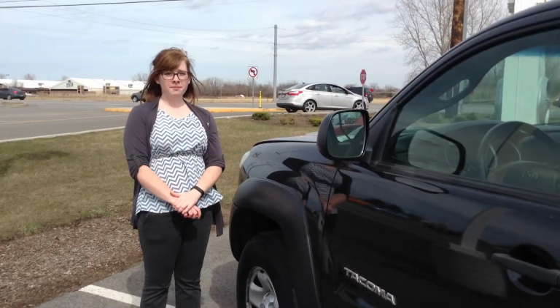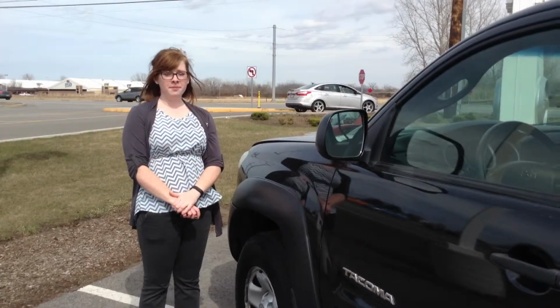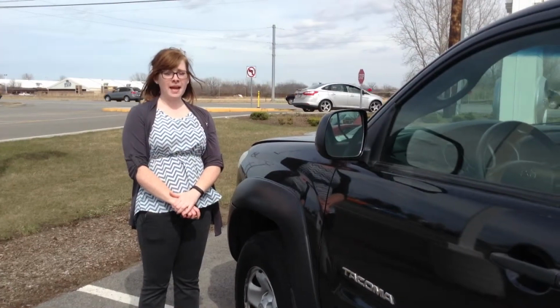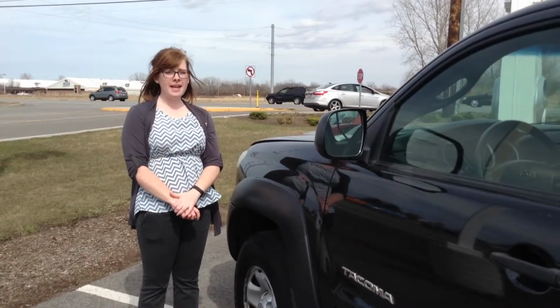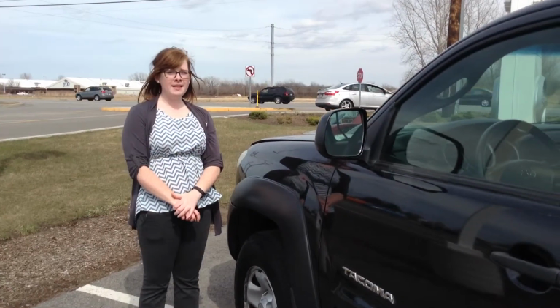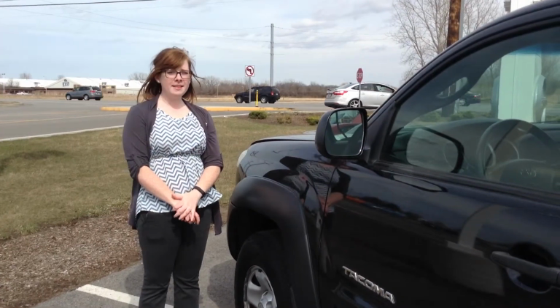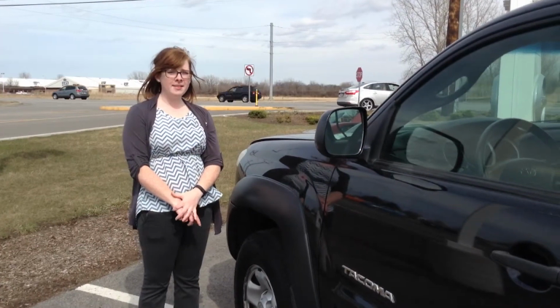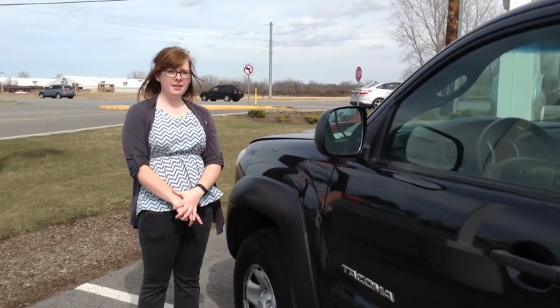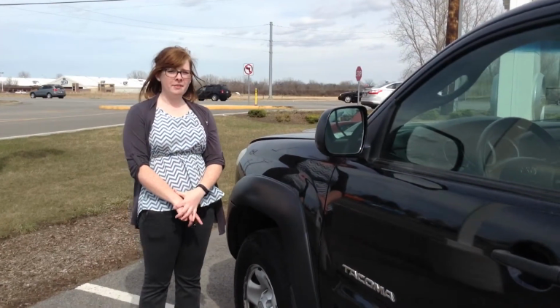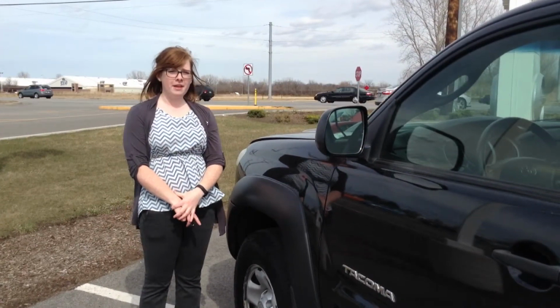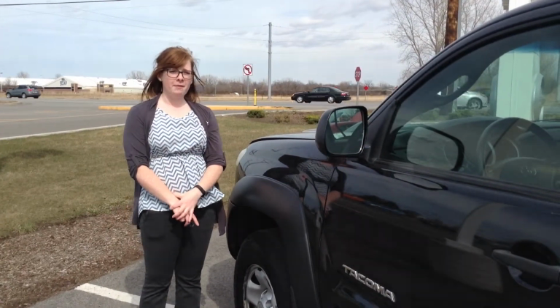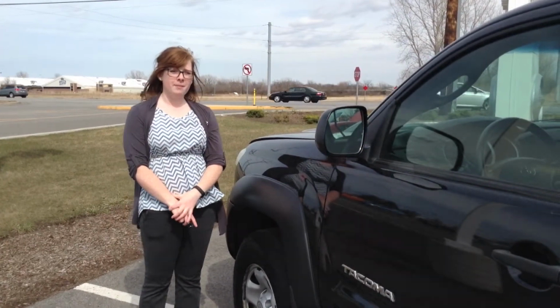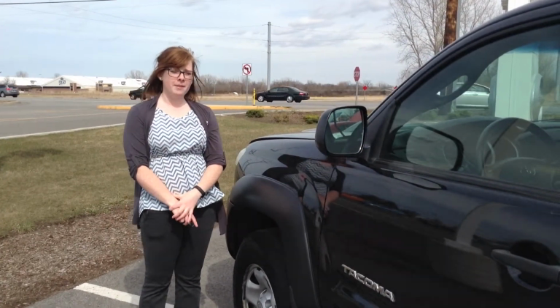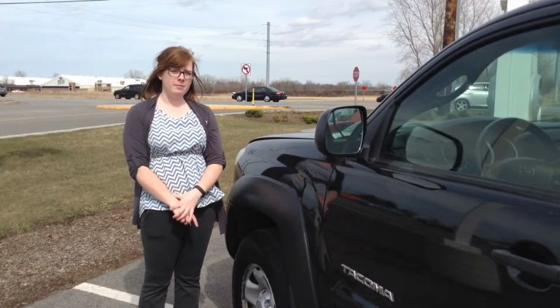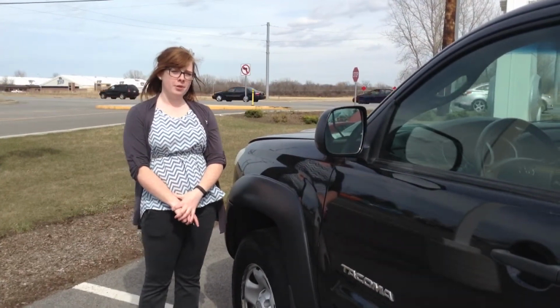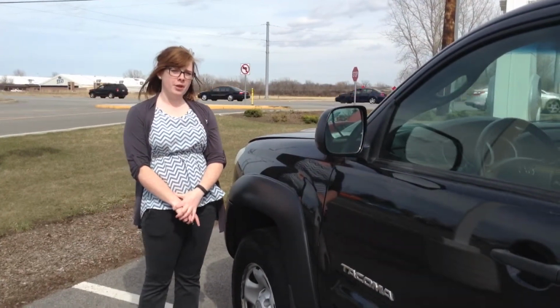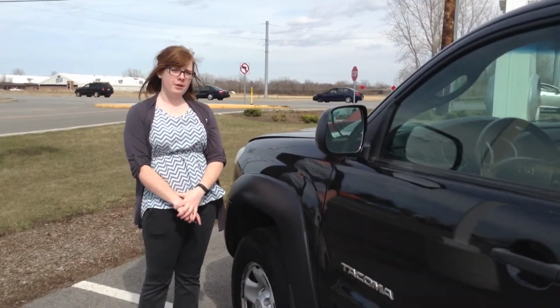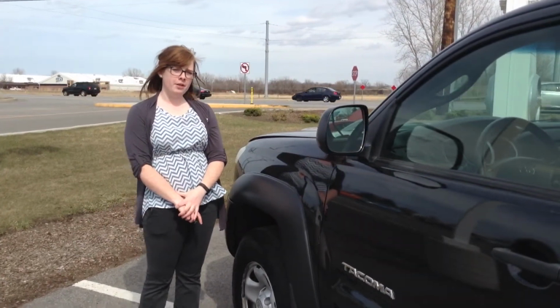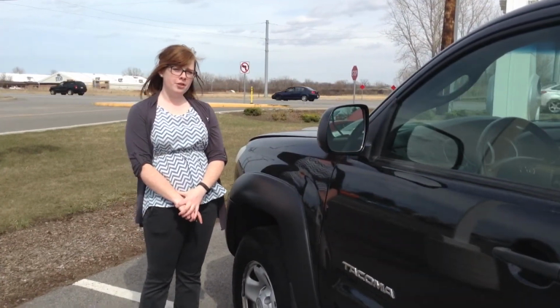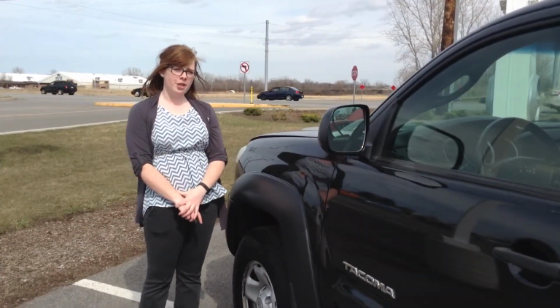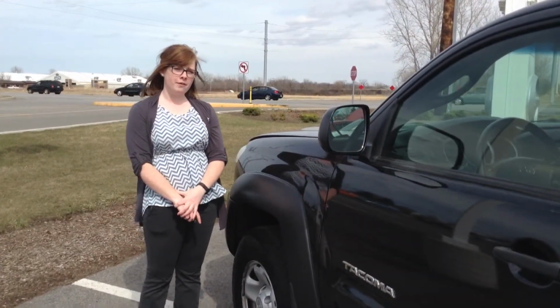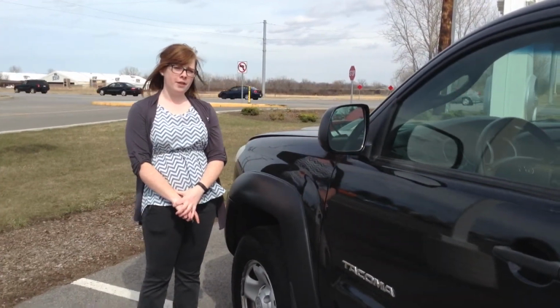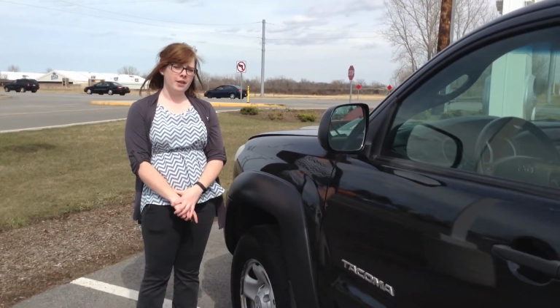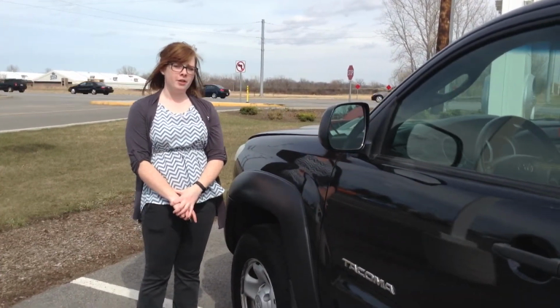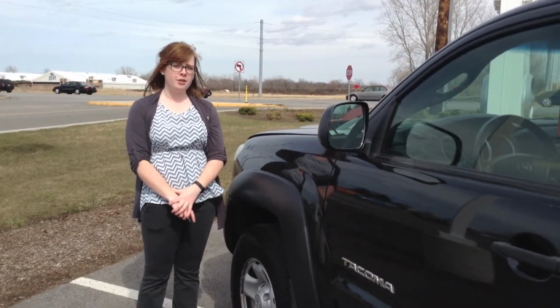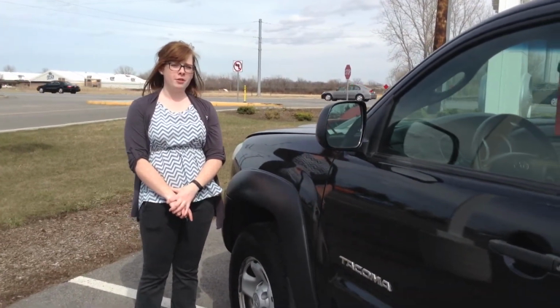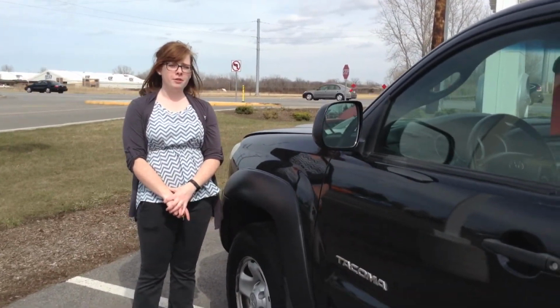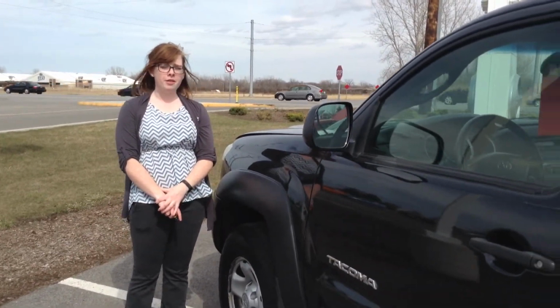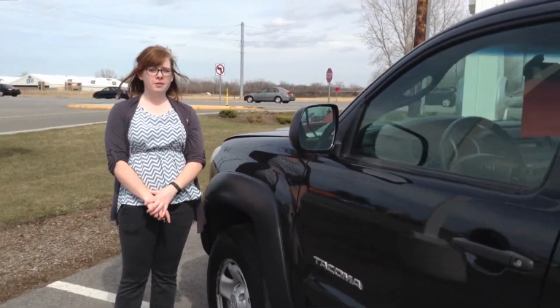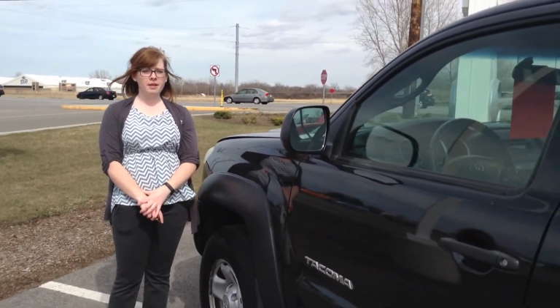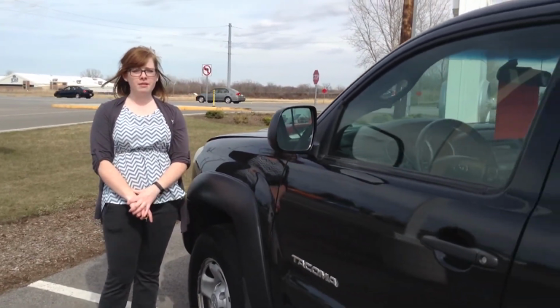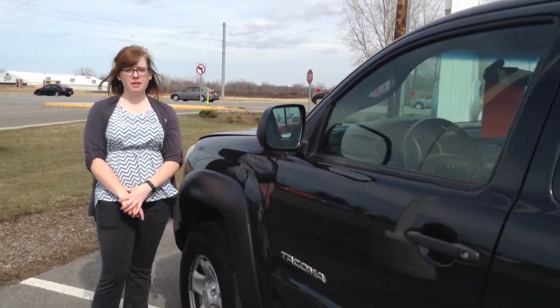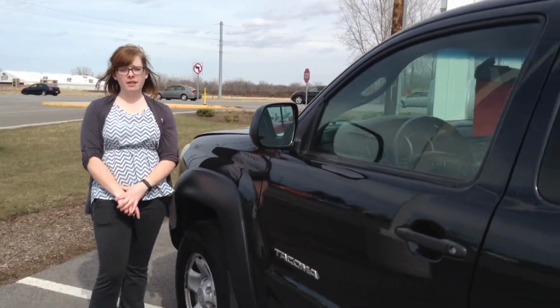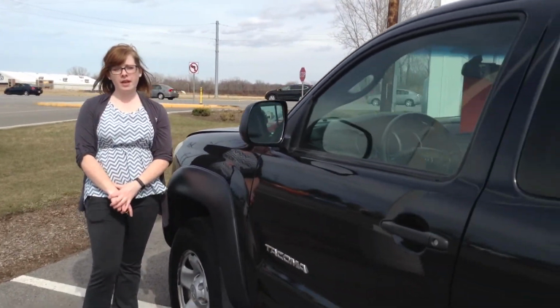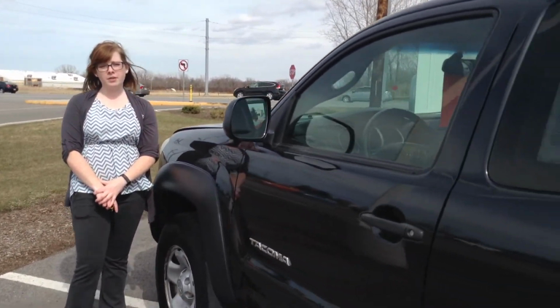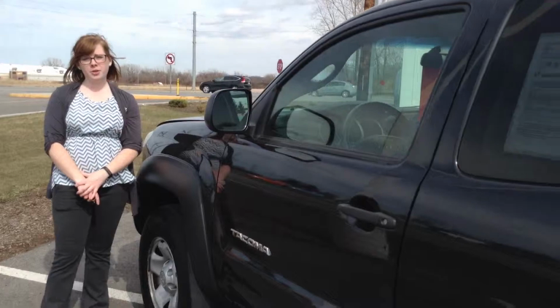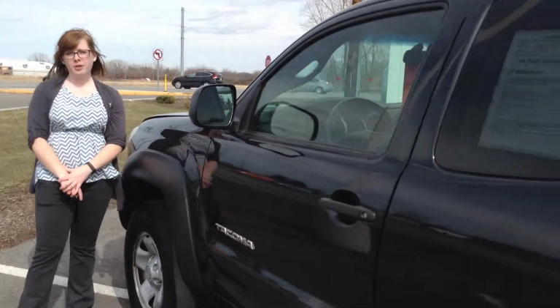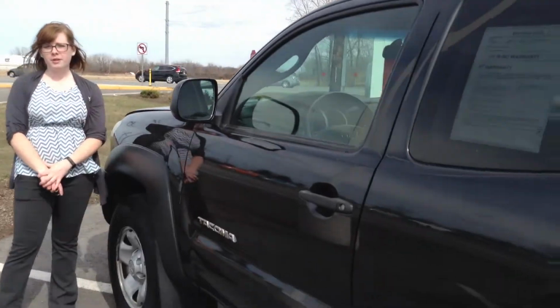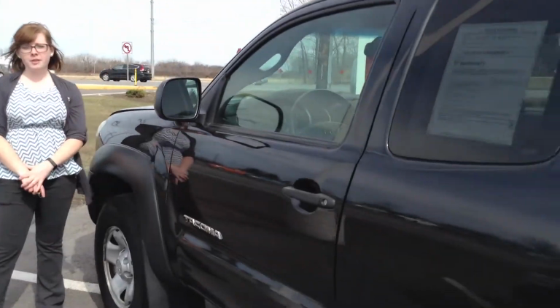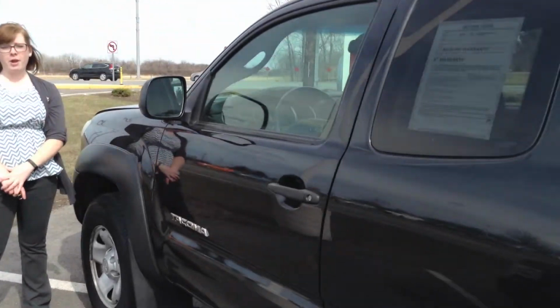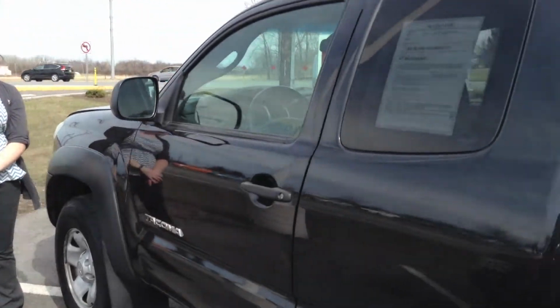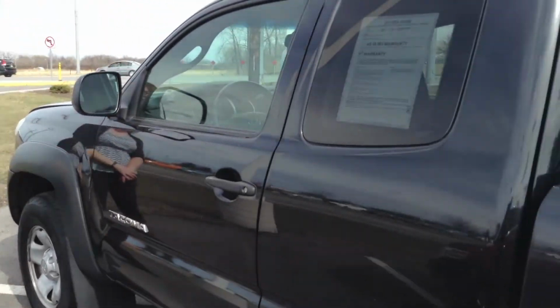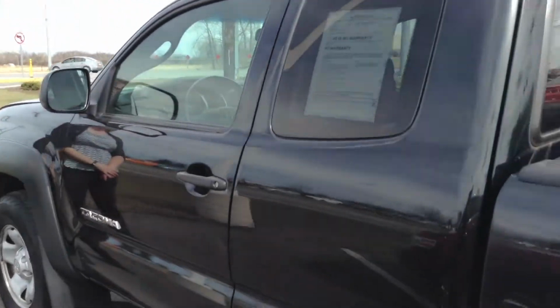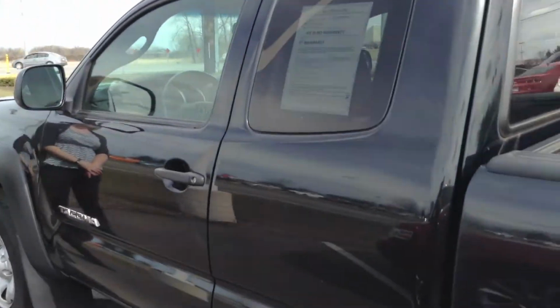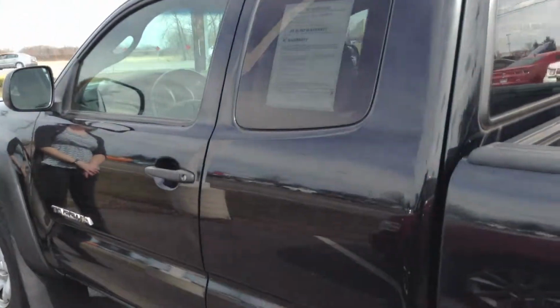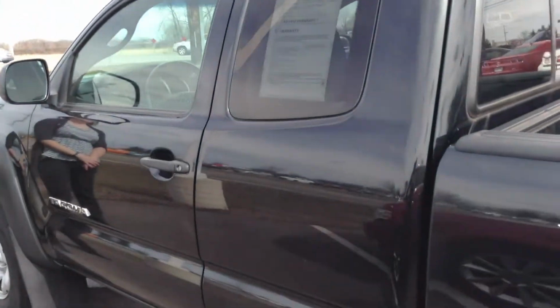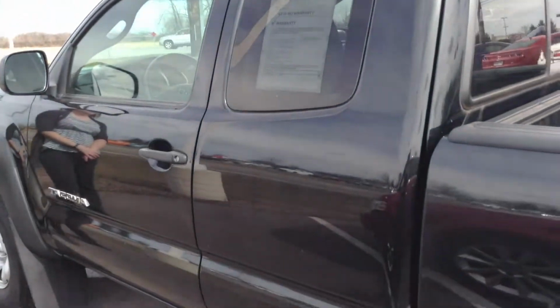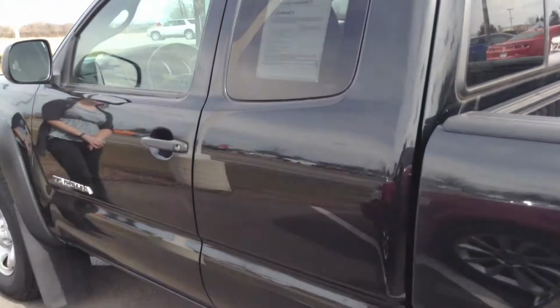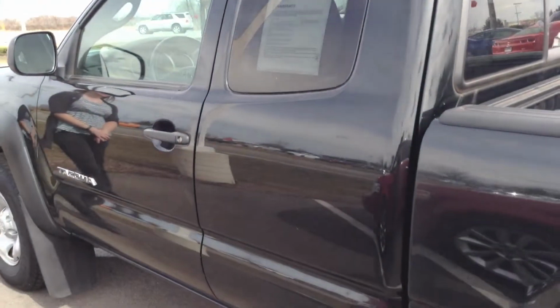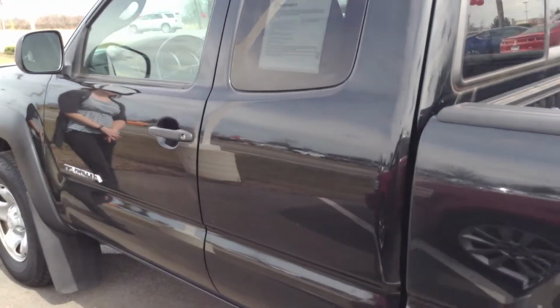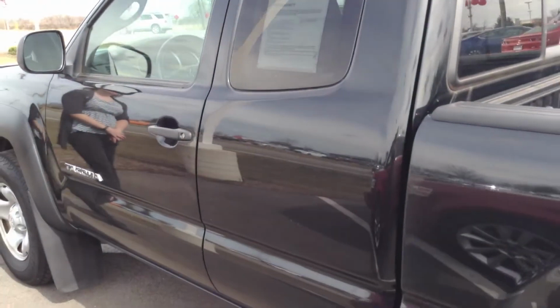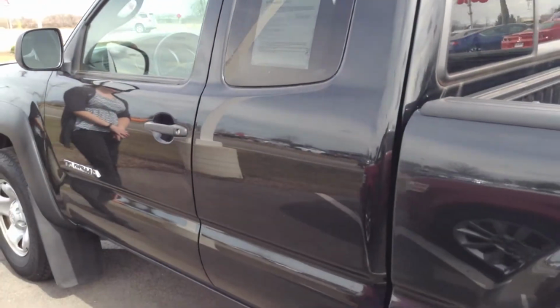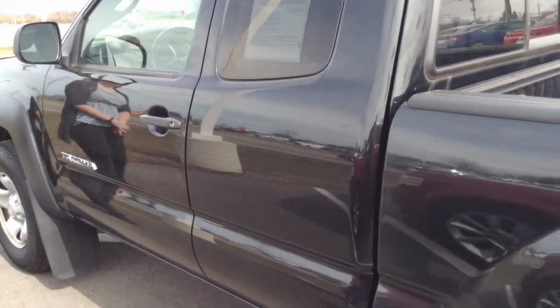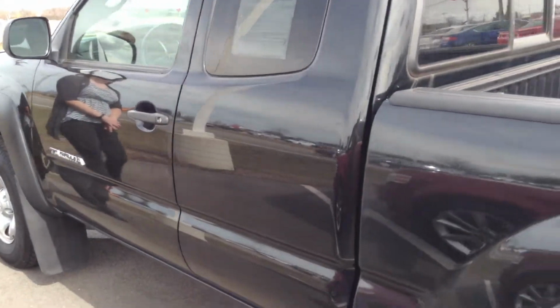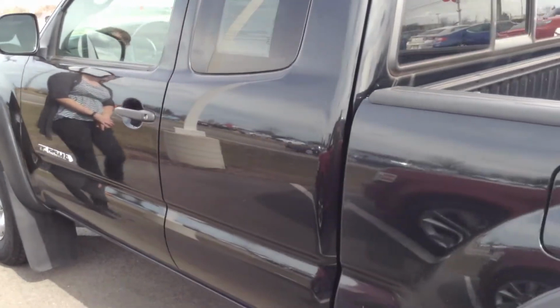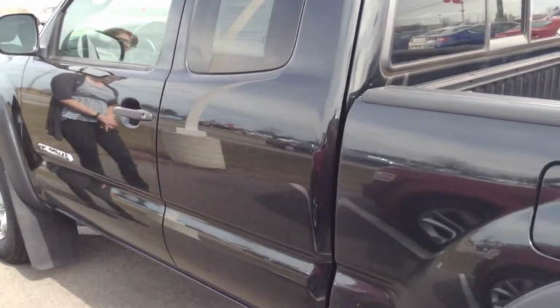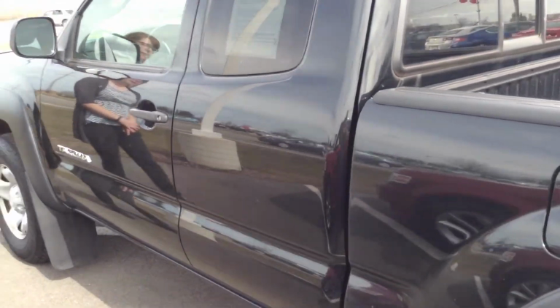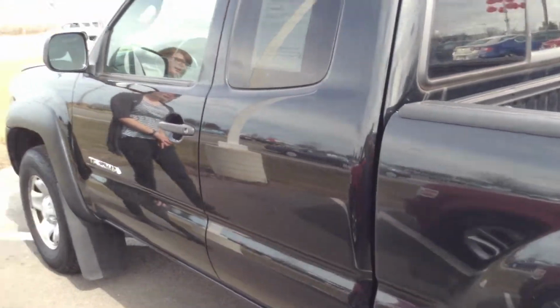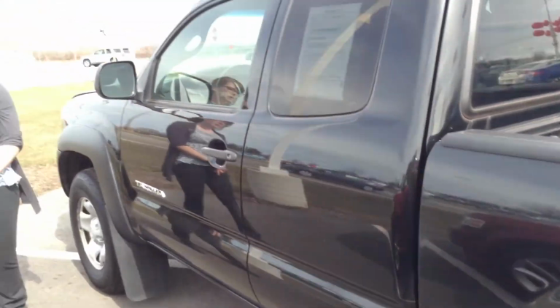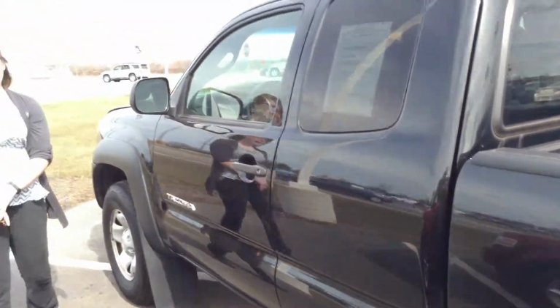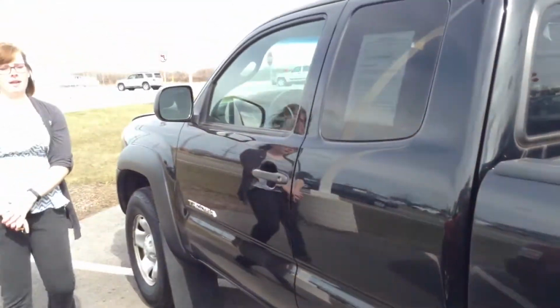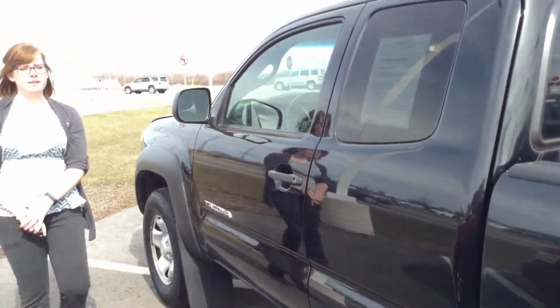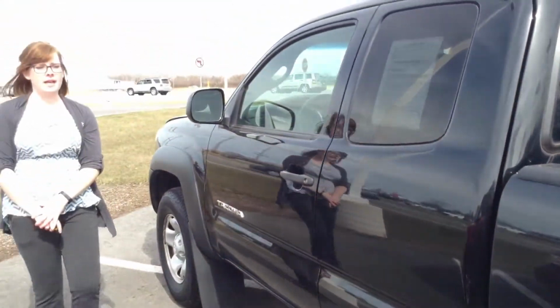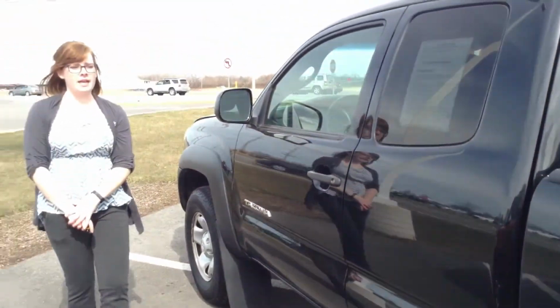Hi, this is Olivia from Team Toyota in Cherville, here to show you this 2009 Toyota Tacoma. It has just over 75,000 miles on it.